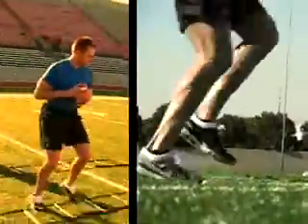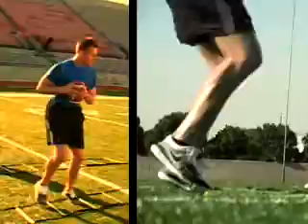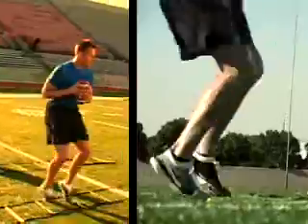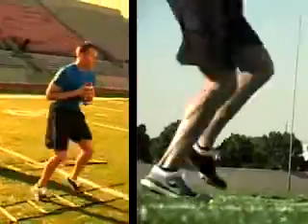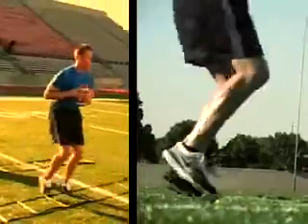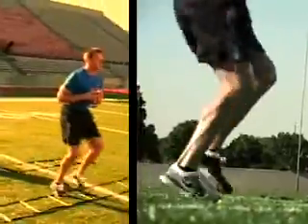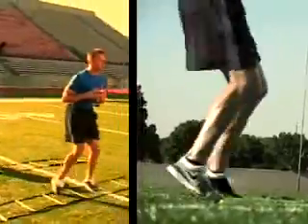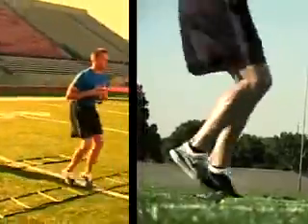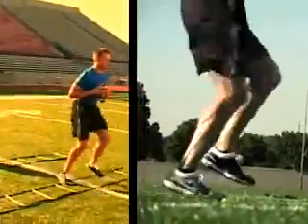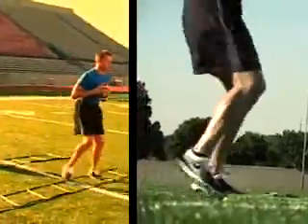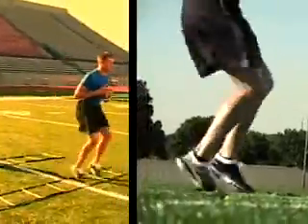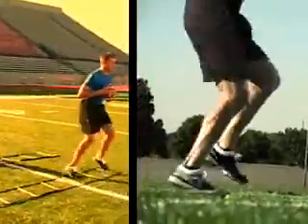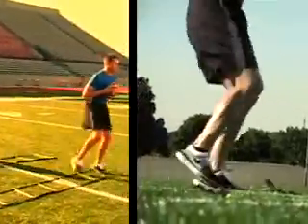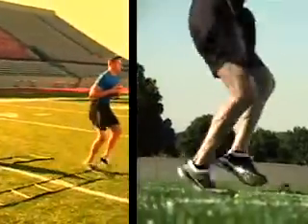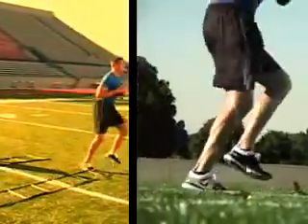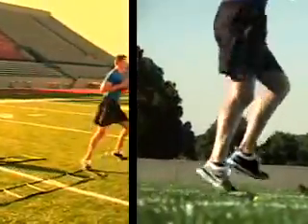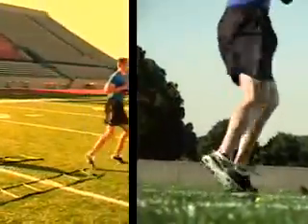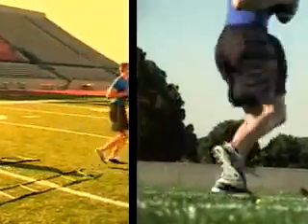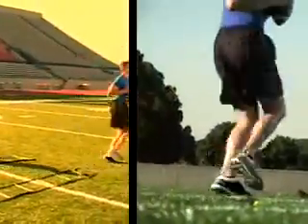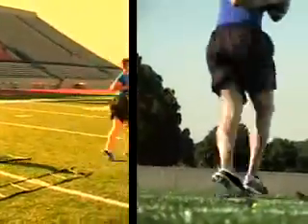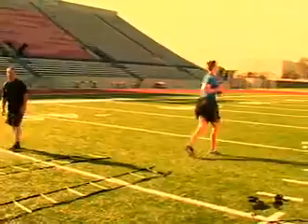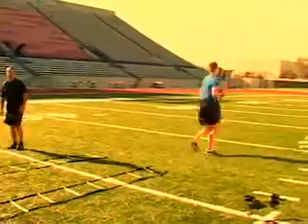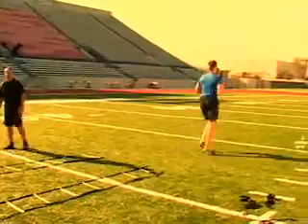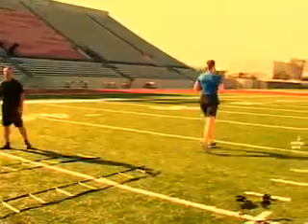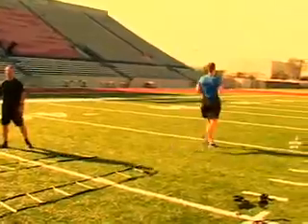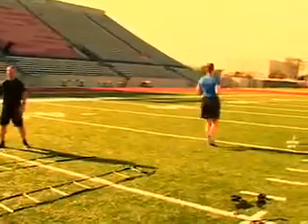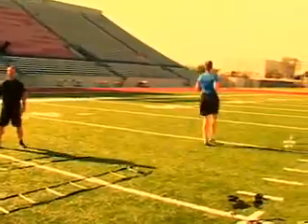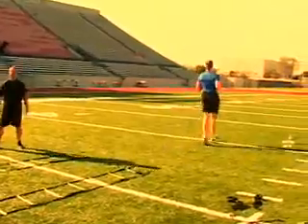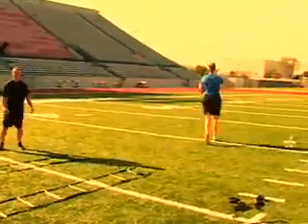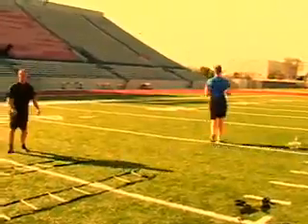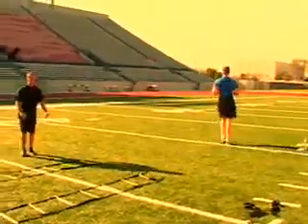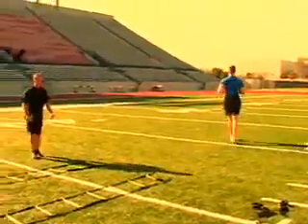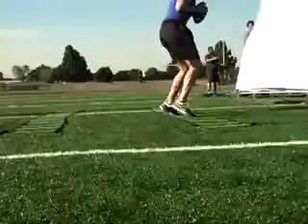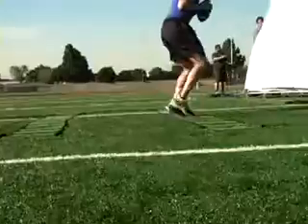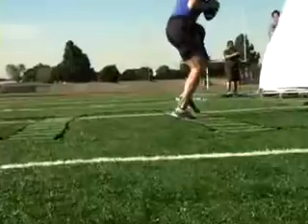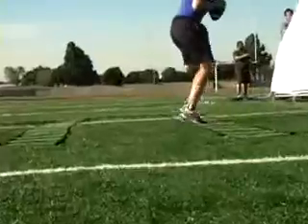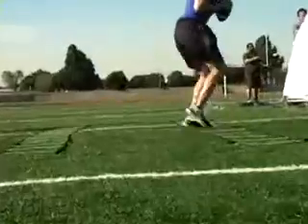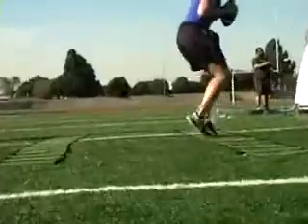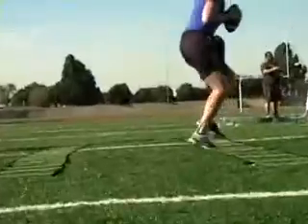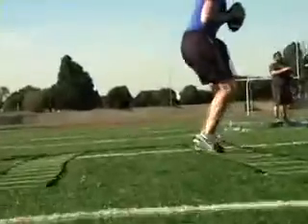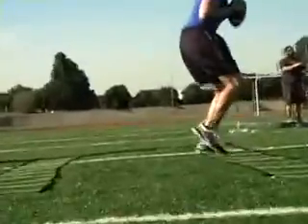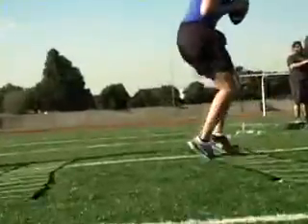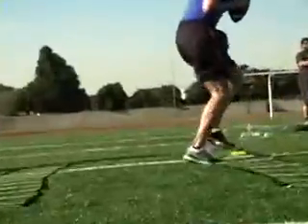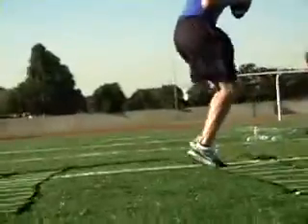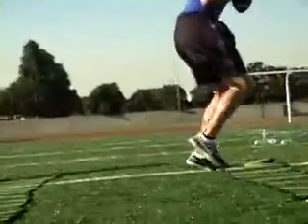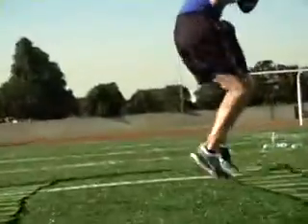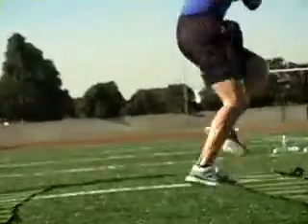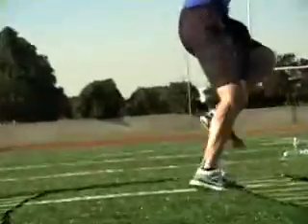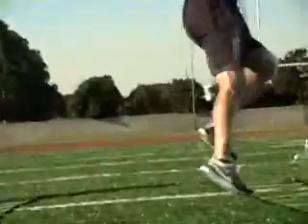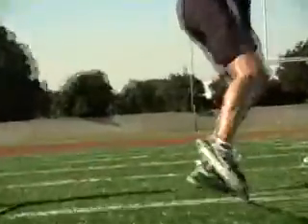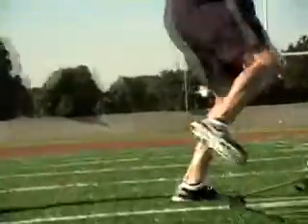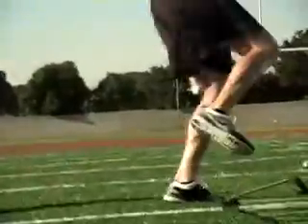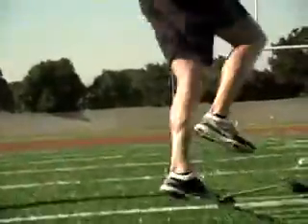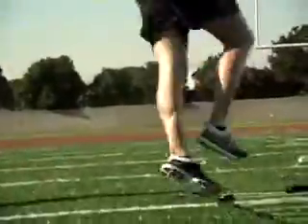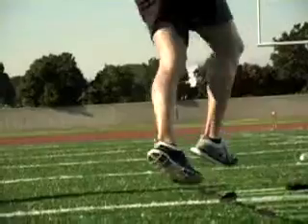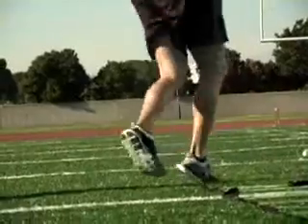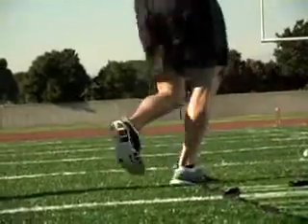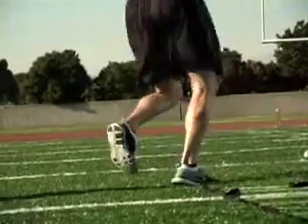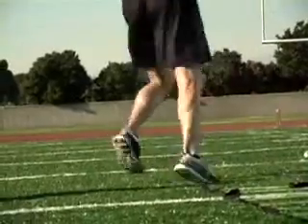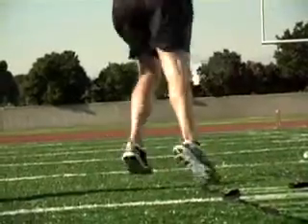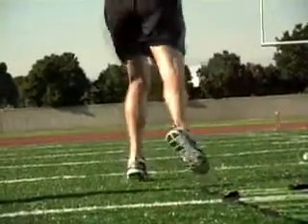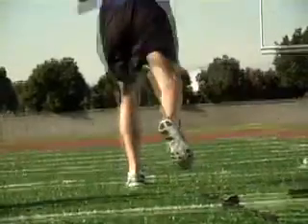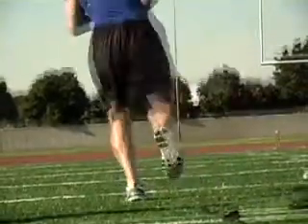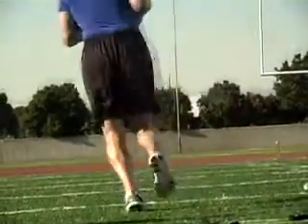See how stationary the ball is while he's still trying to work on his feet. He's working his upper body and his lower body at the same time.